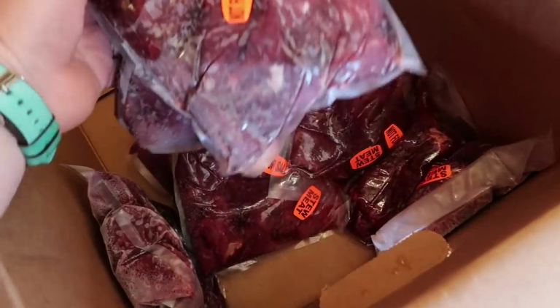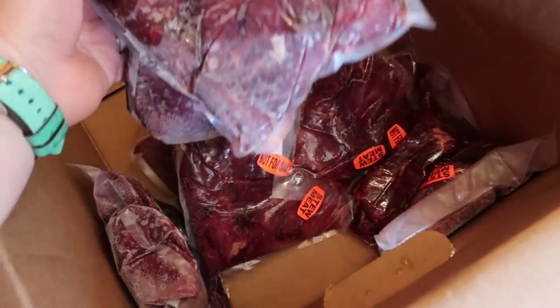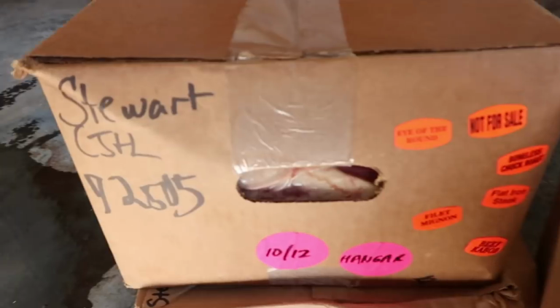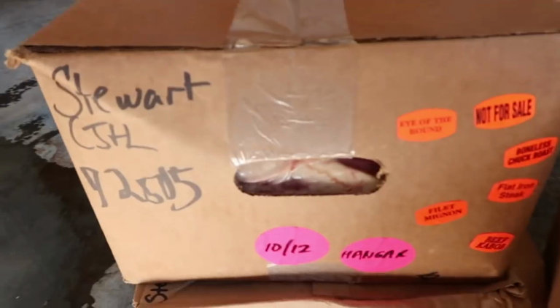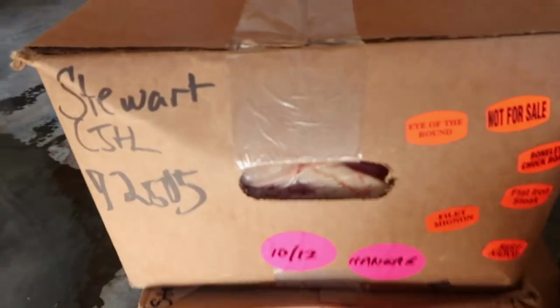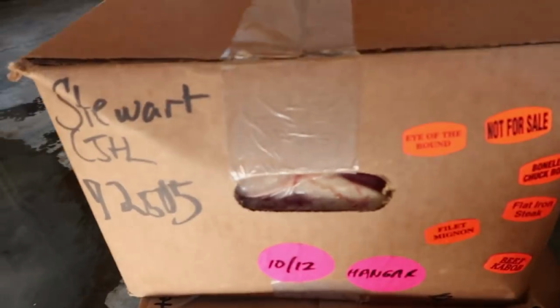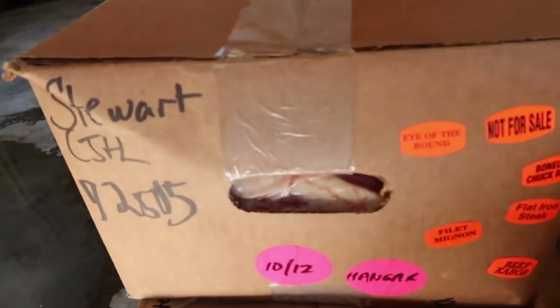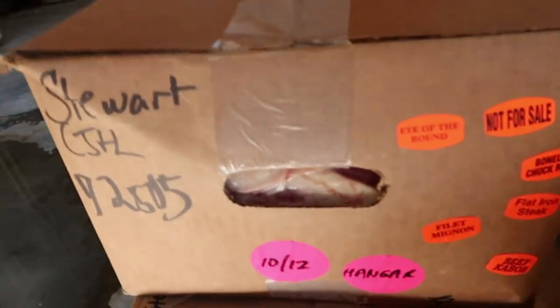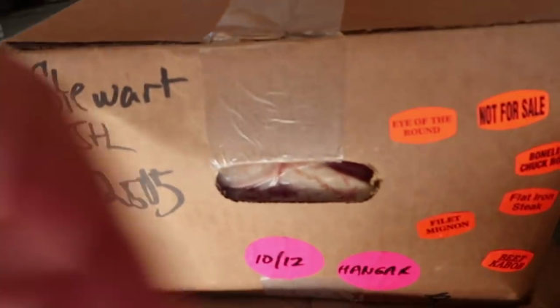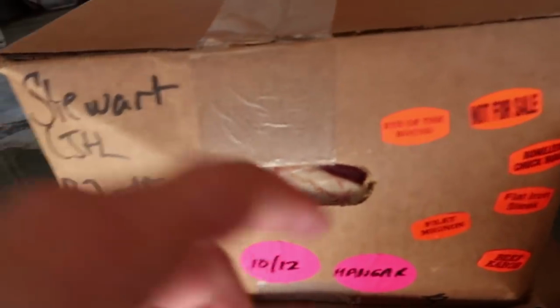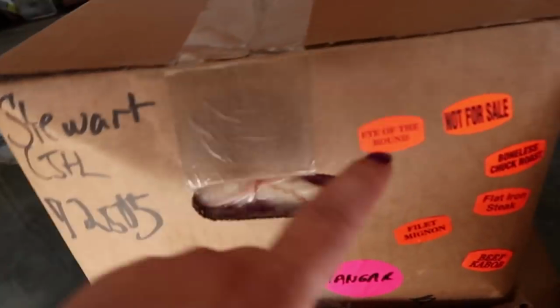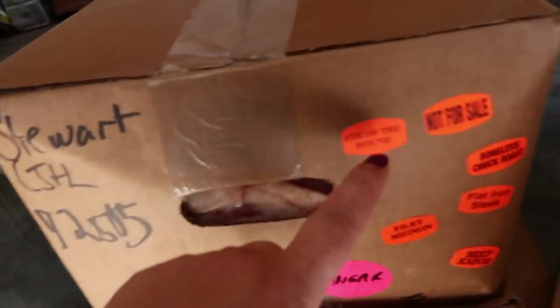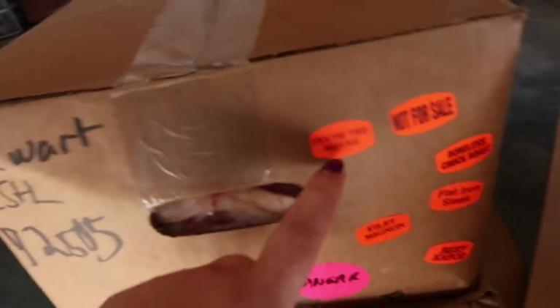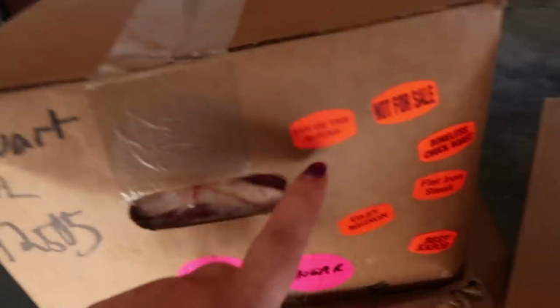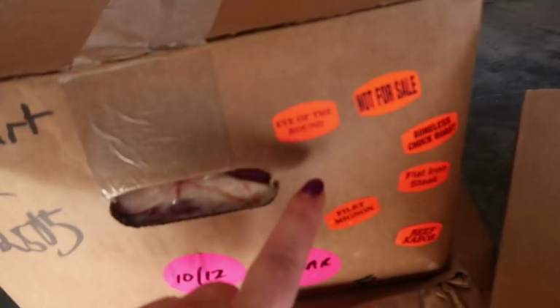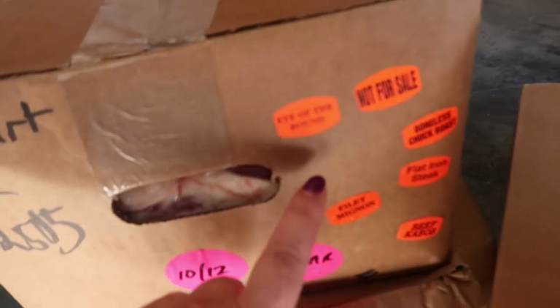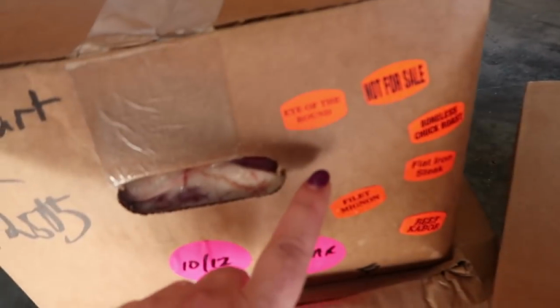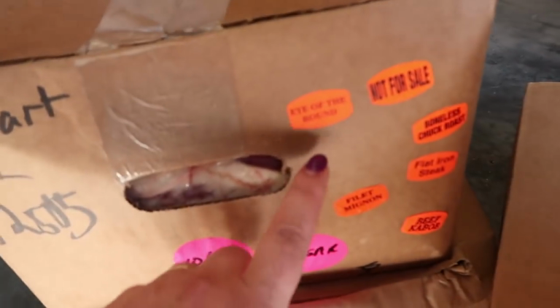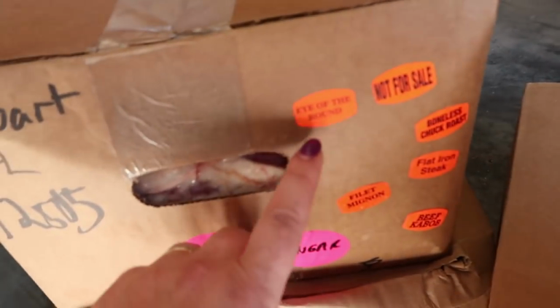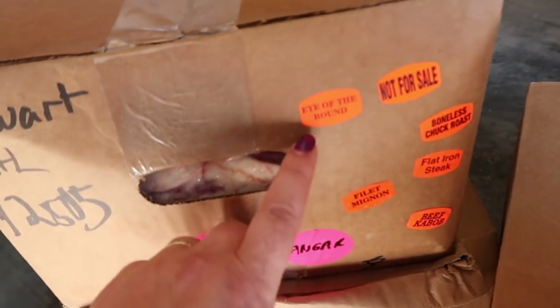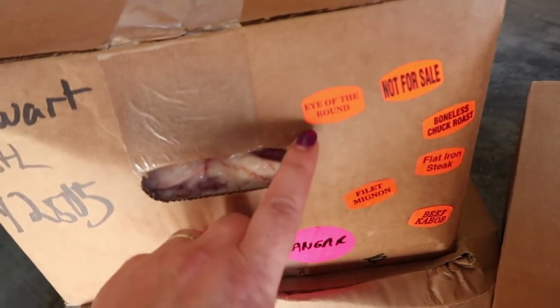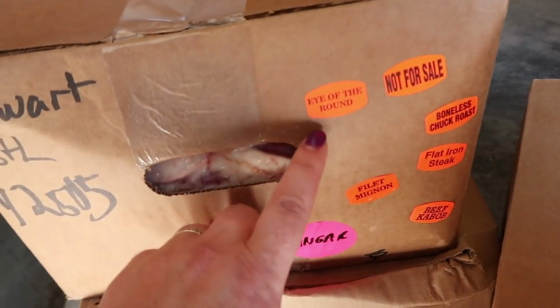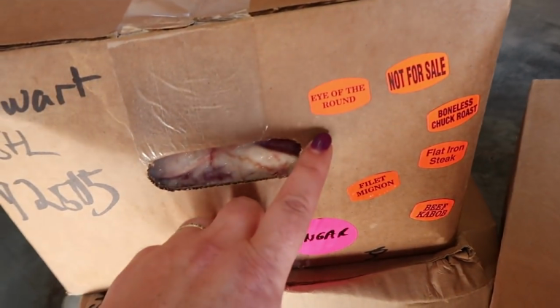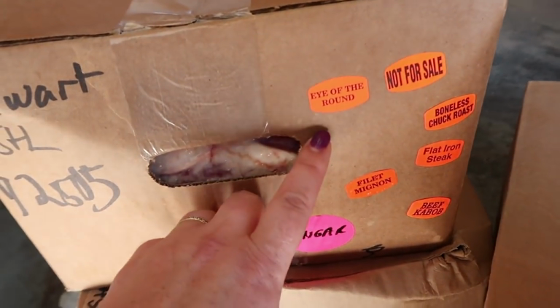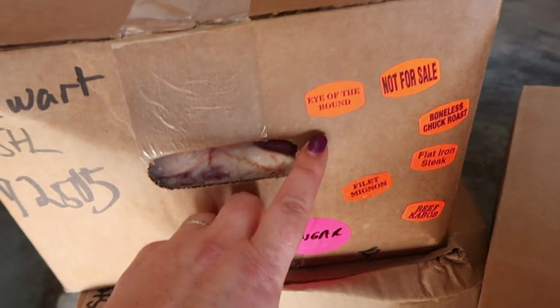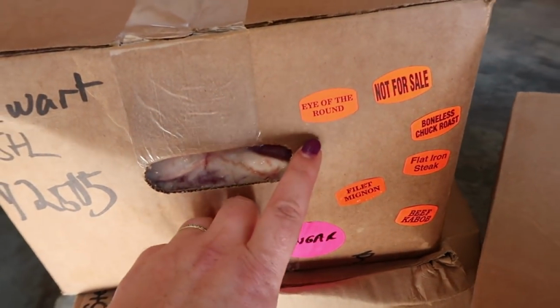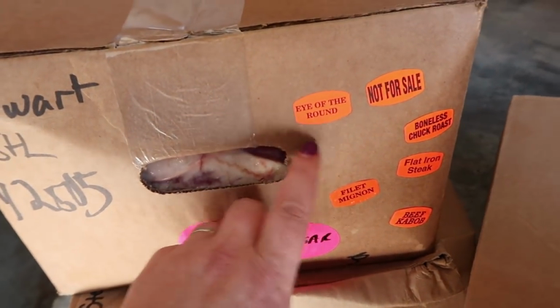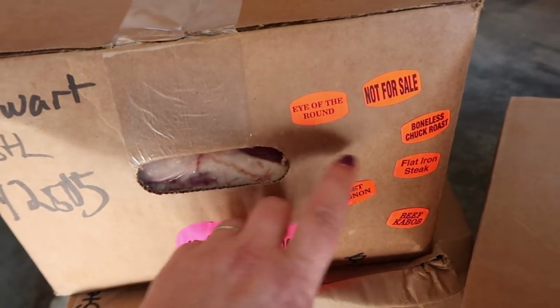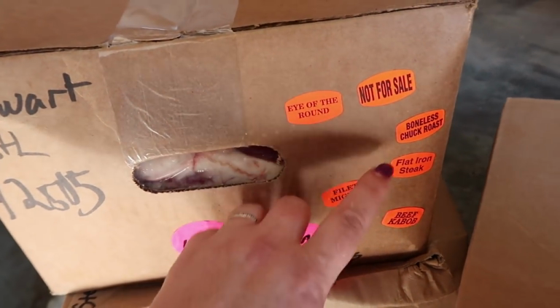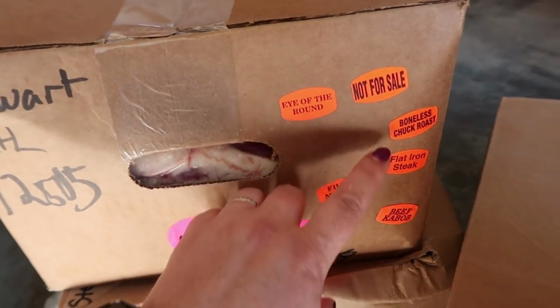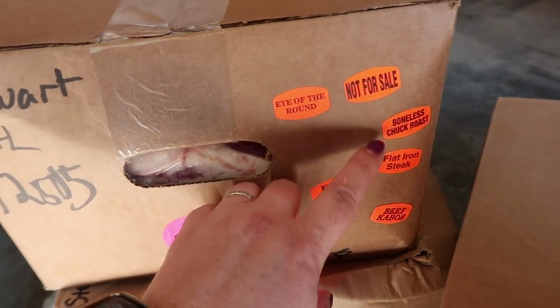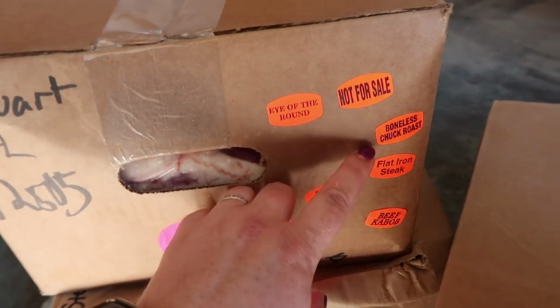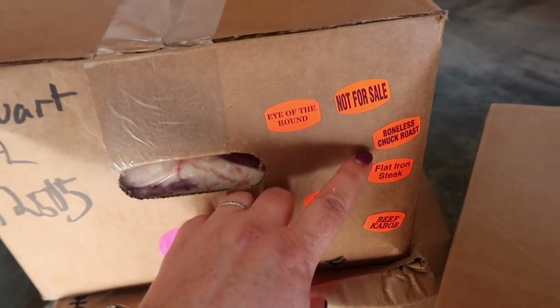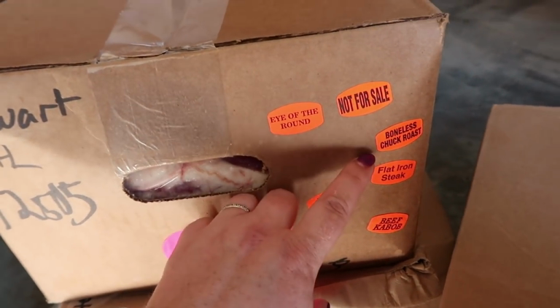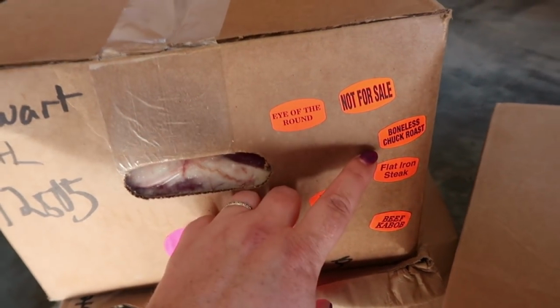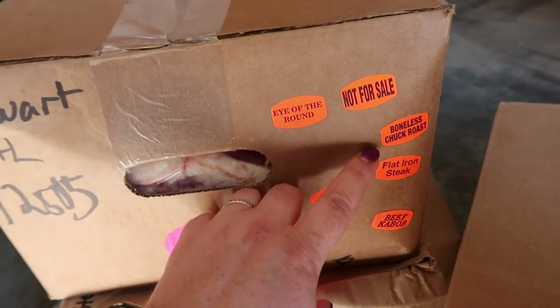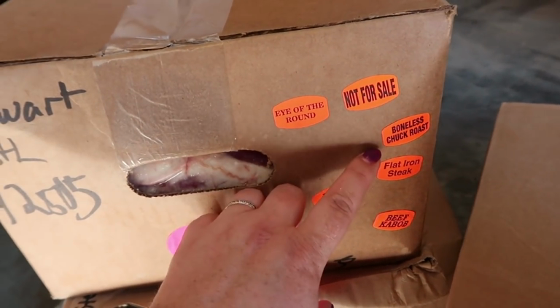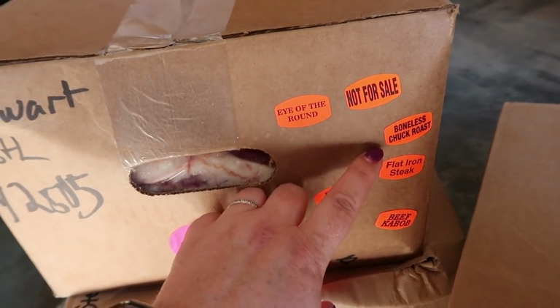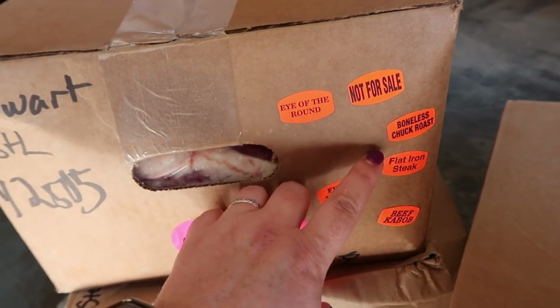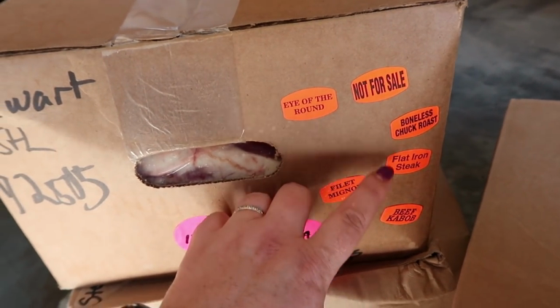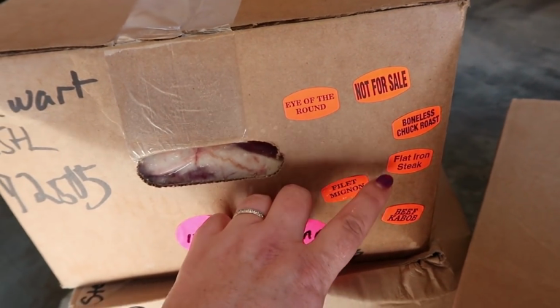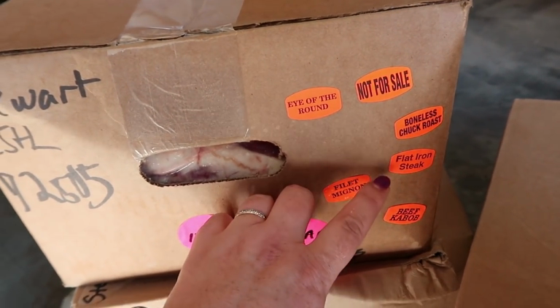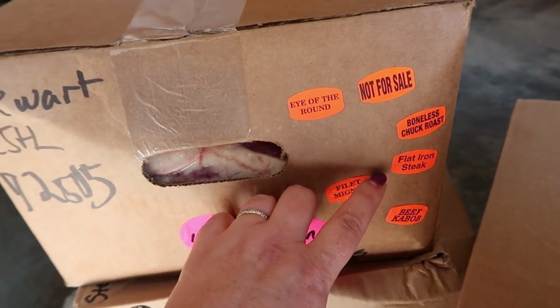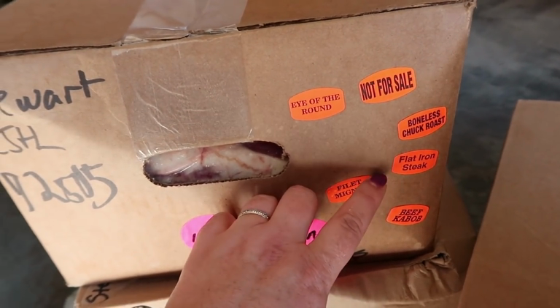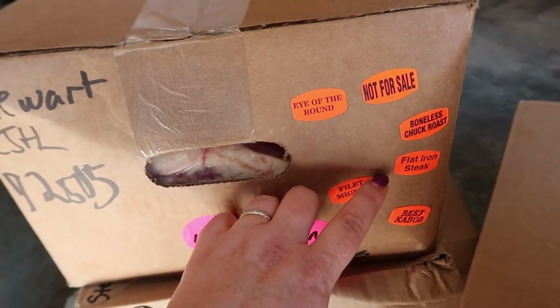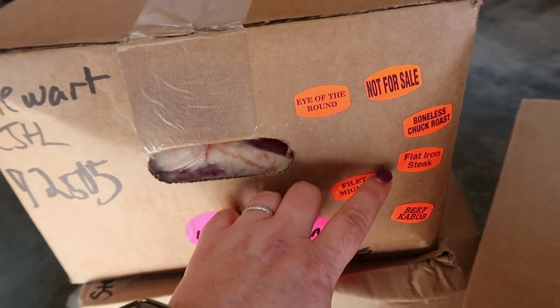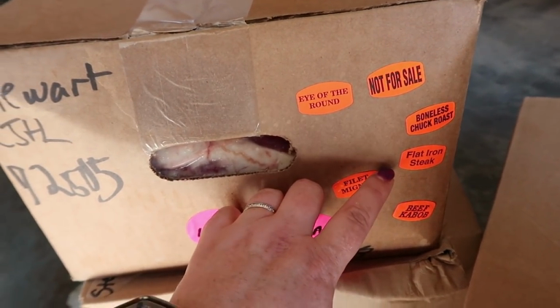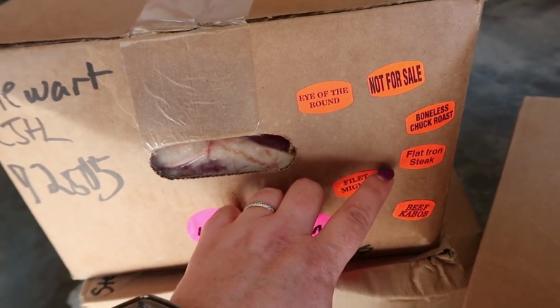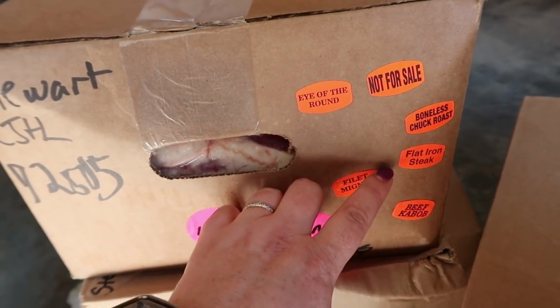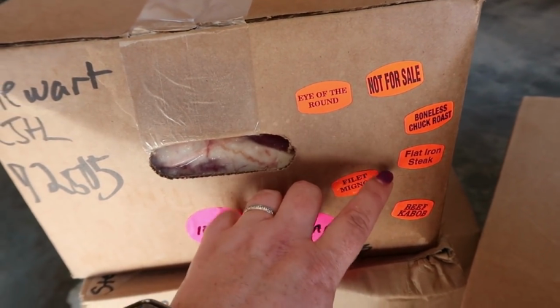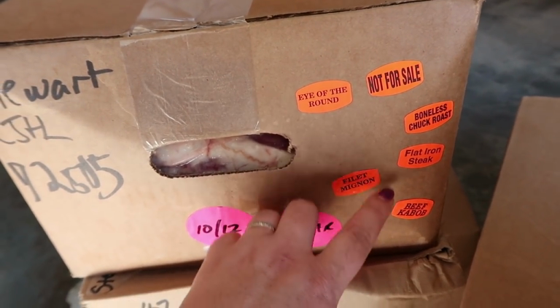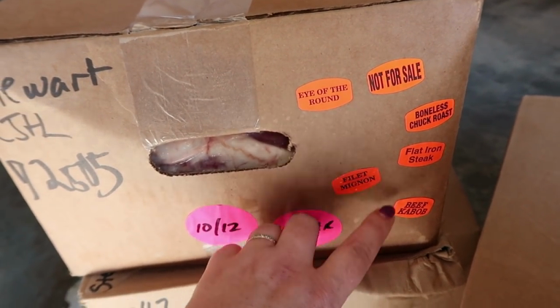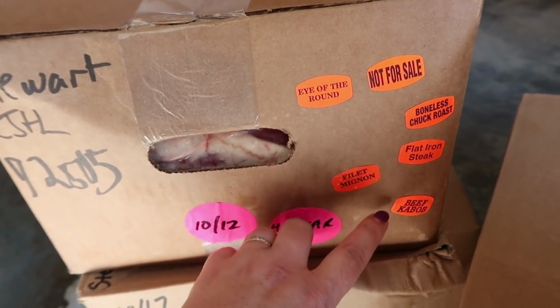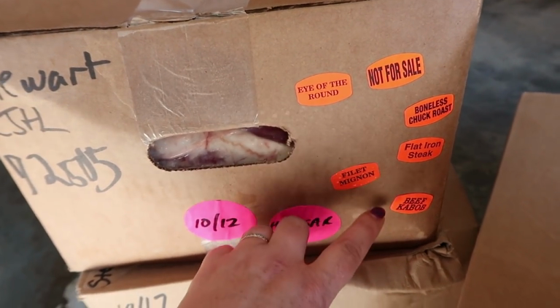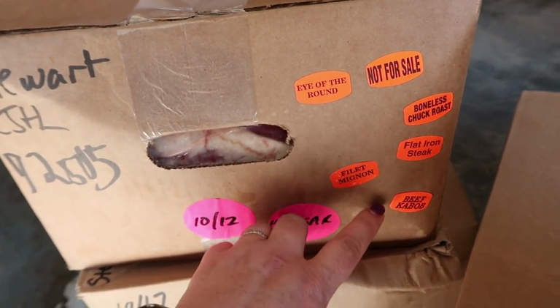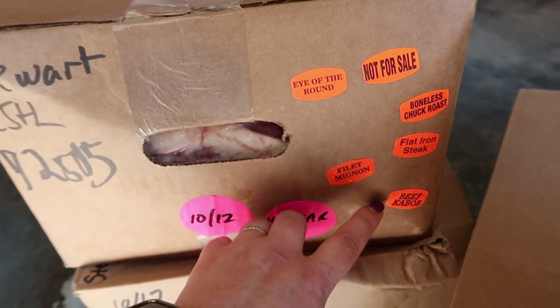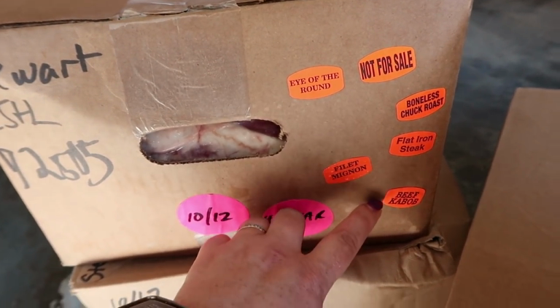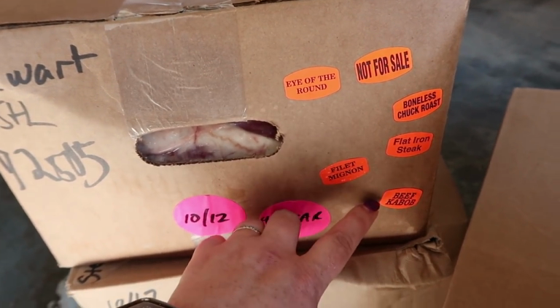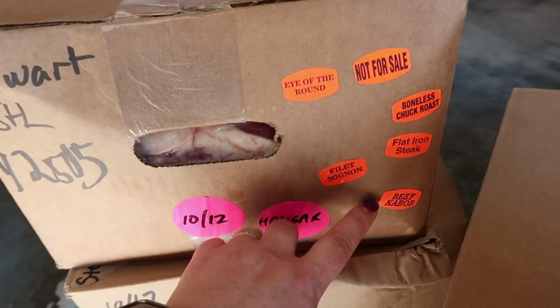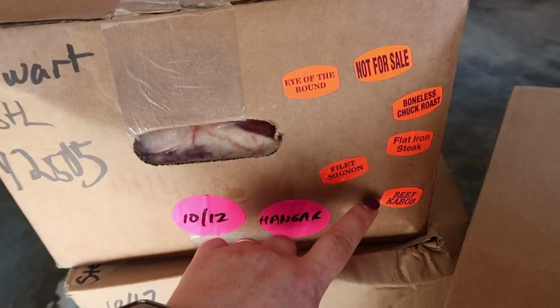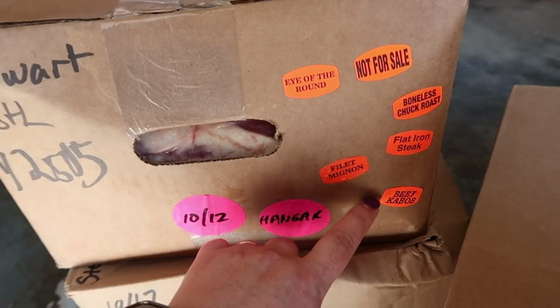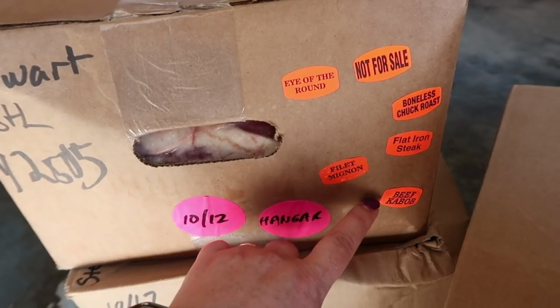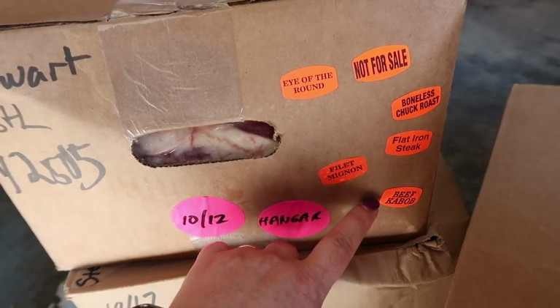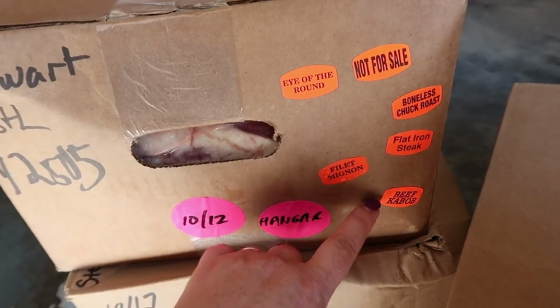So I got that box unloaded. And this box is gonna have eye of round, boneless chuck roast, flat iron steak, and beef kebab.